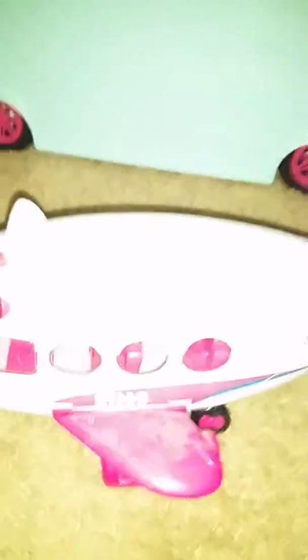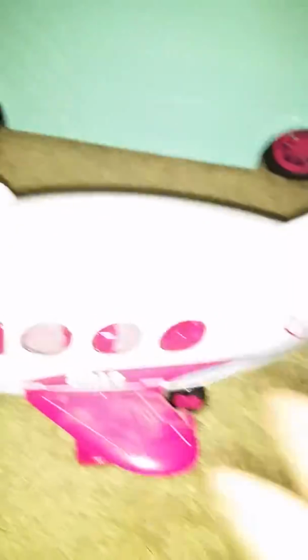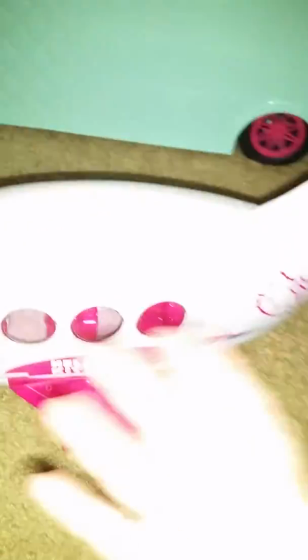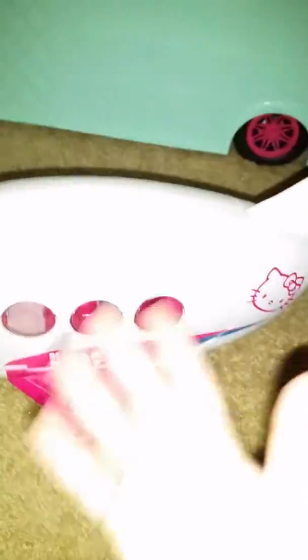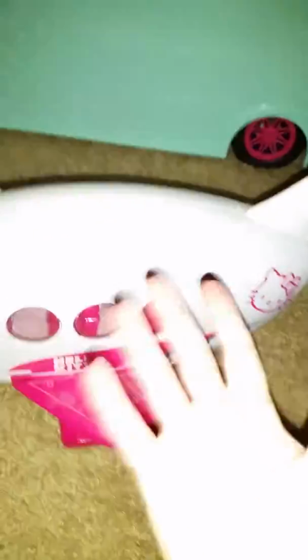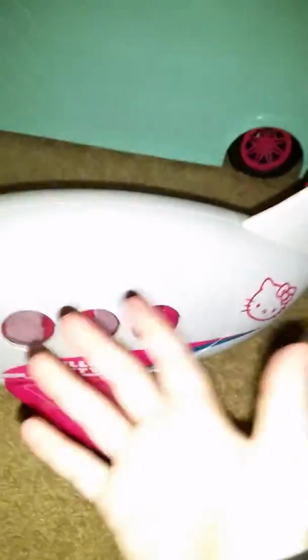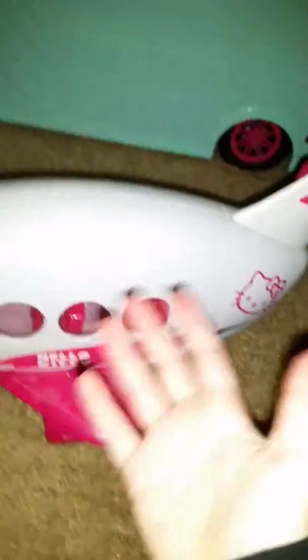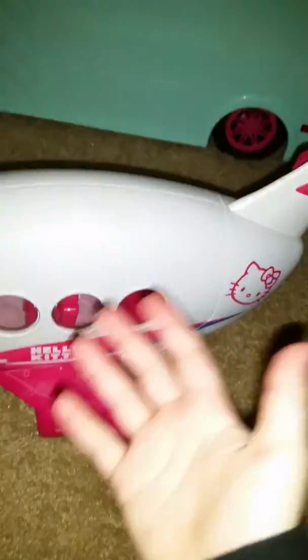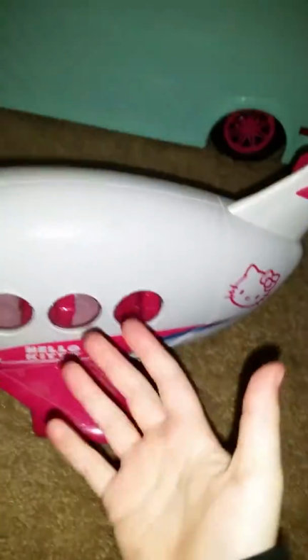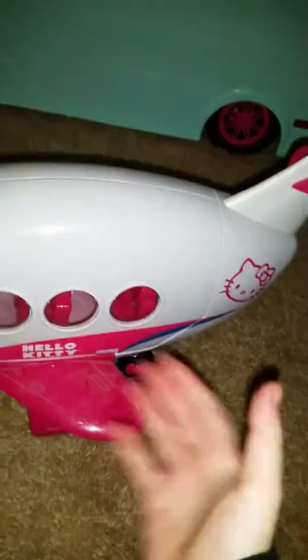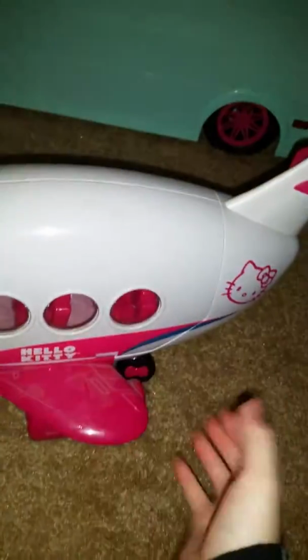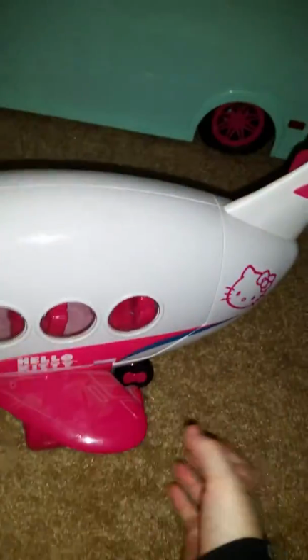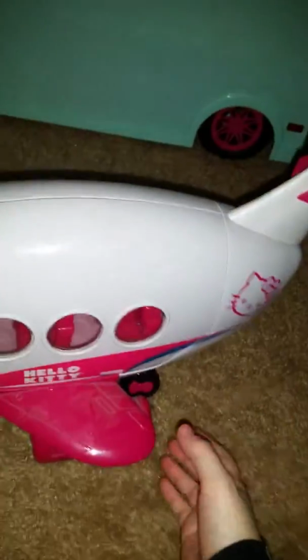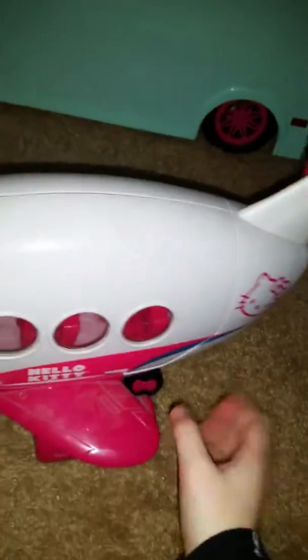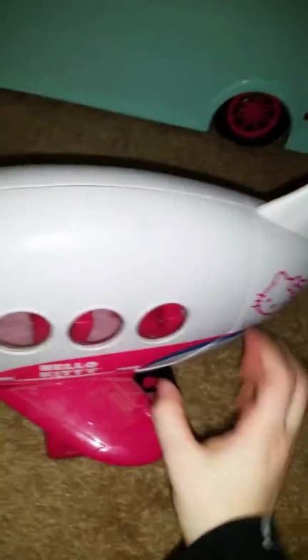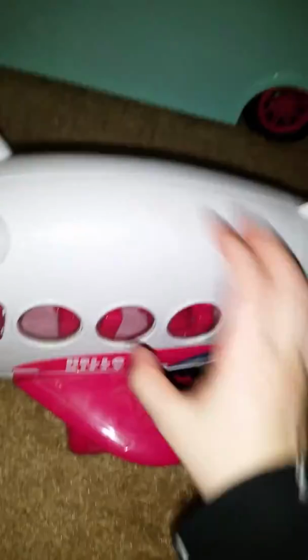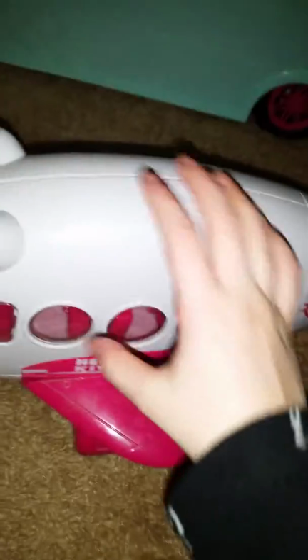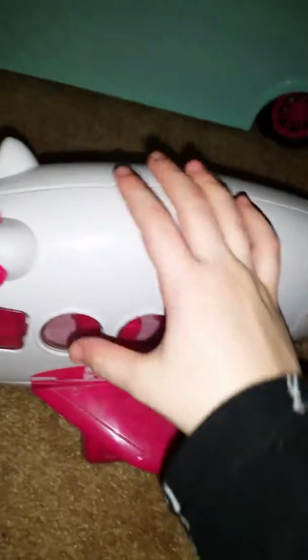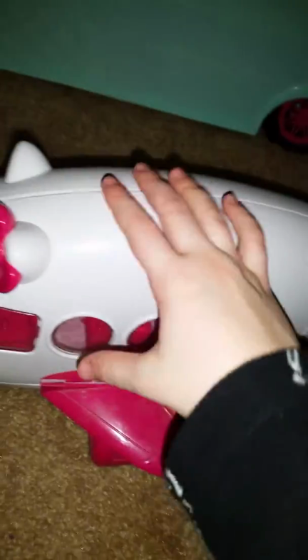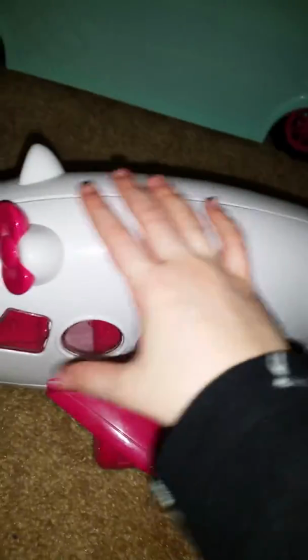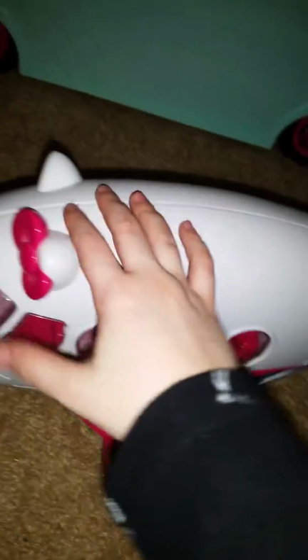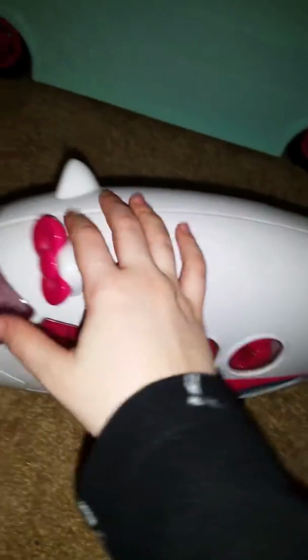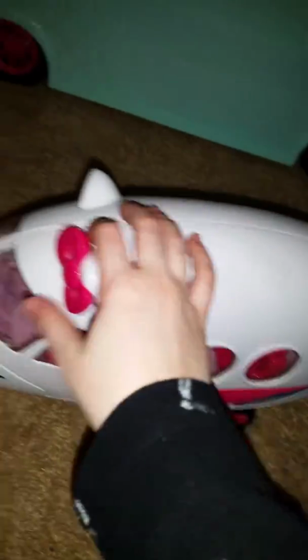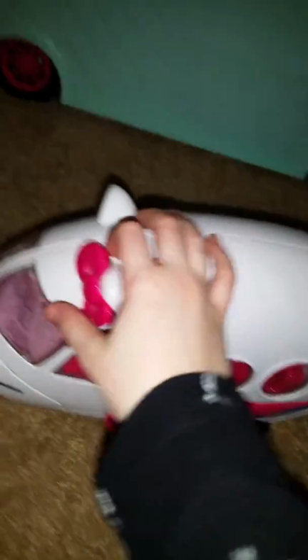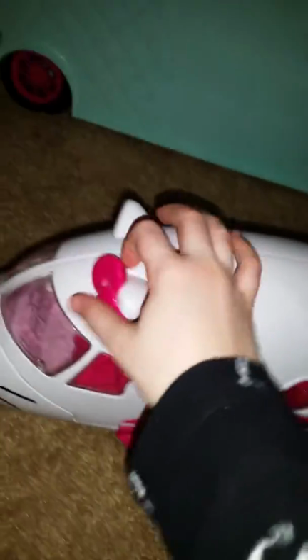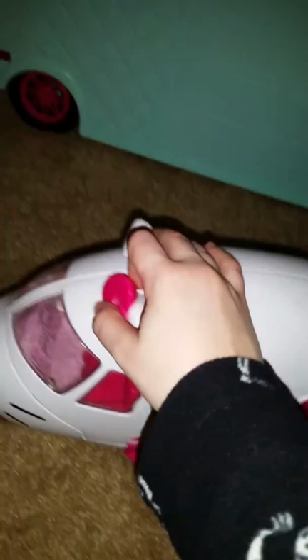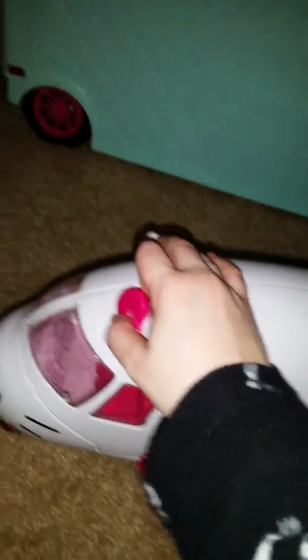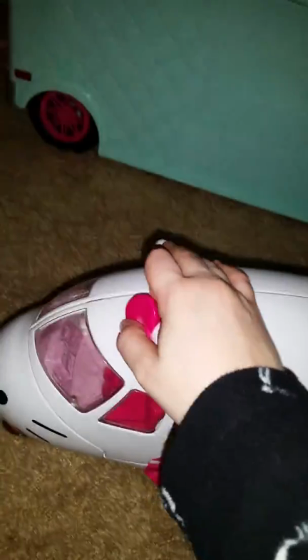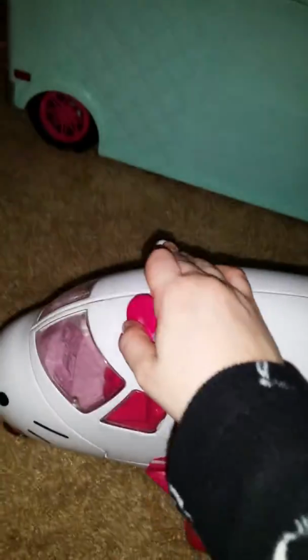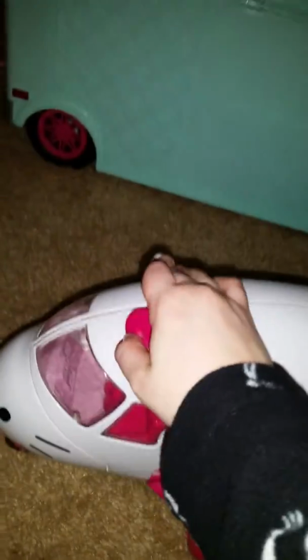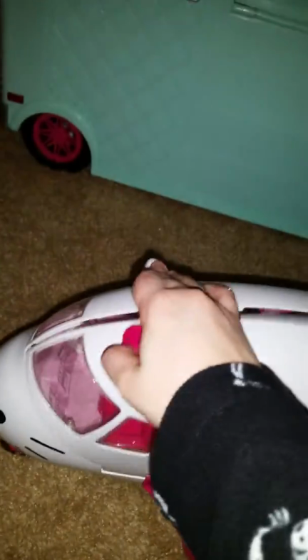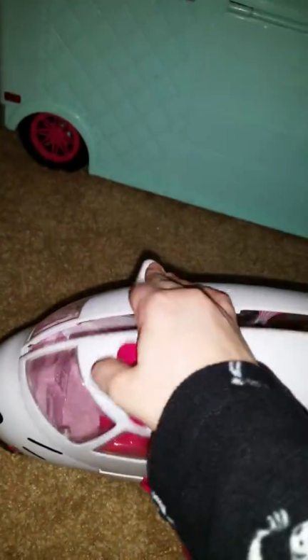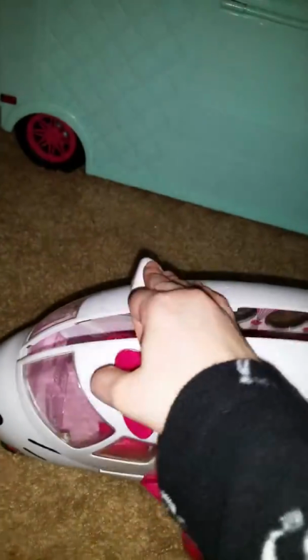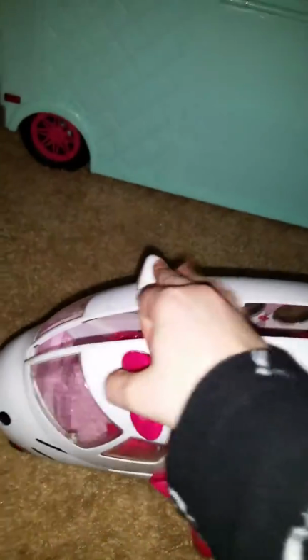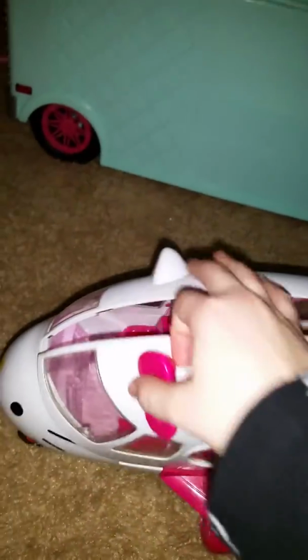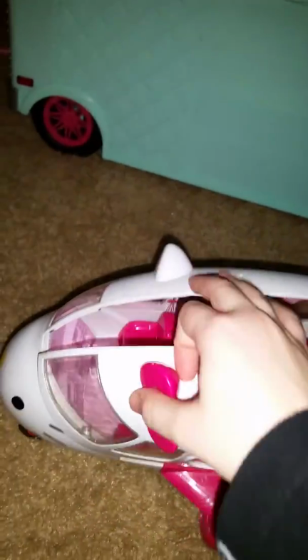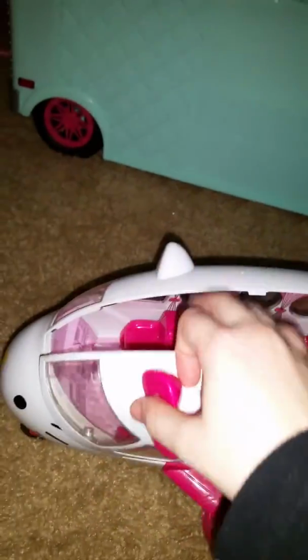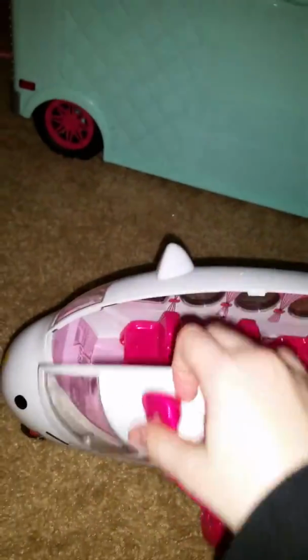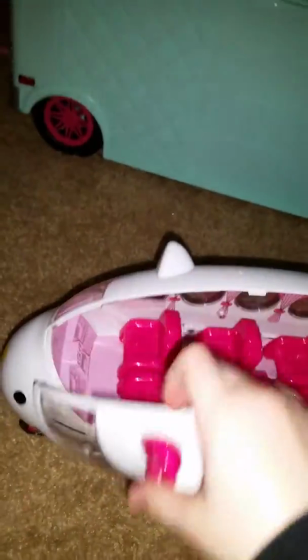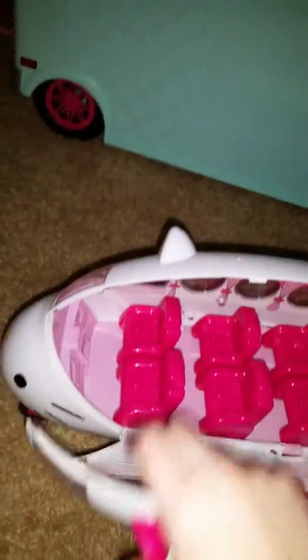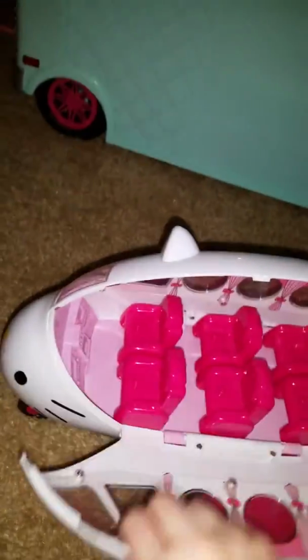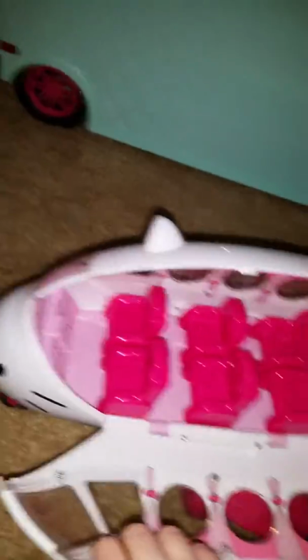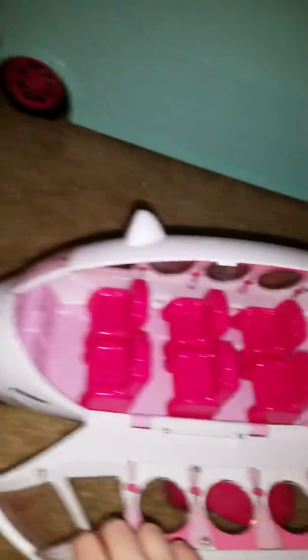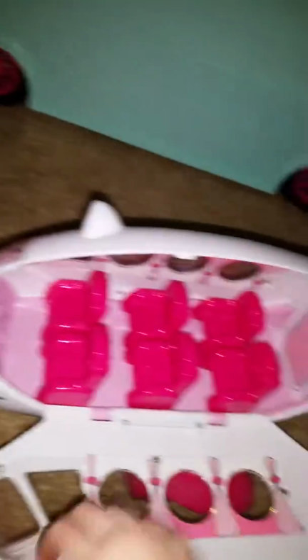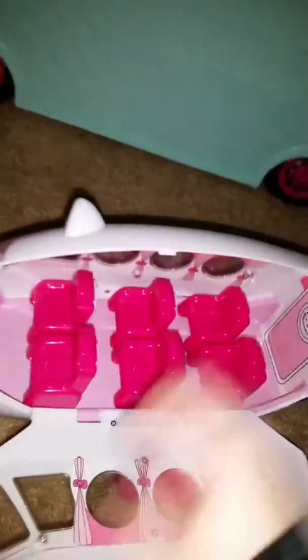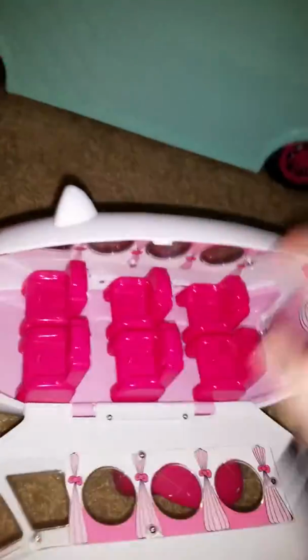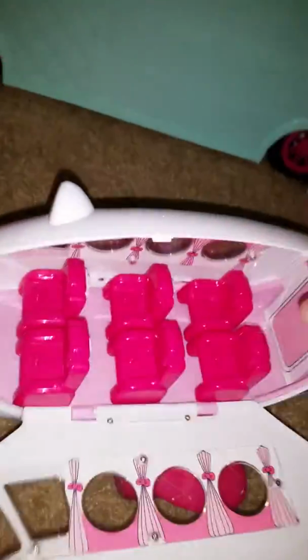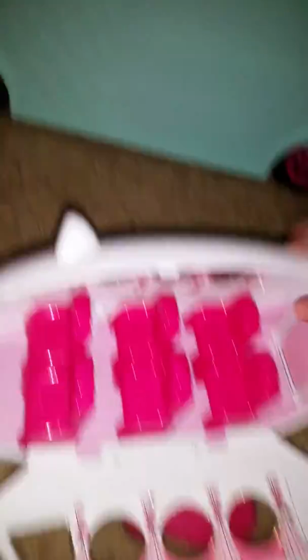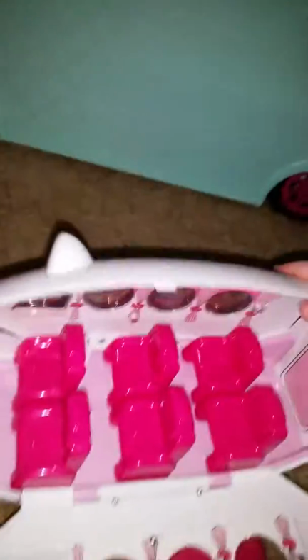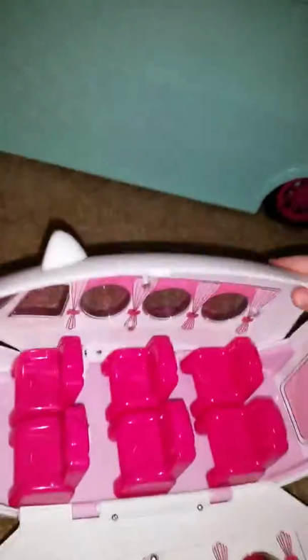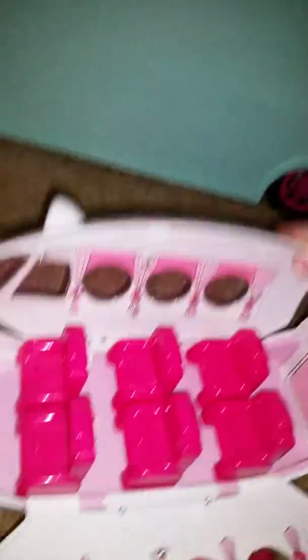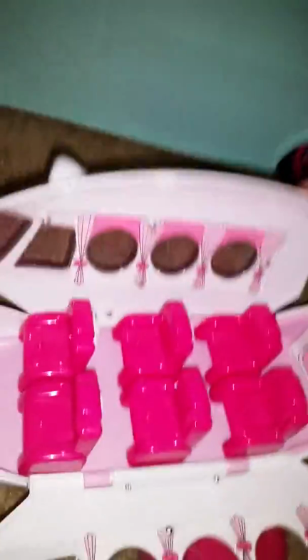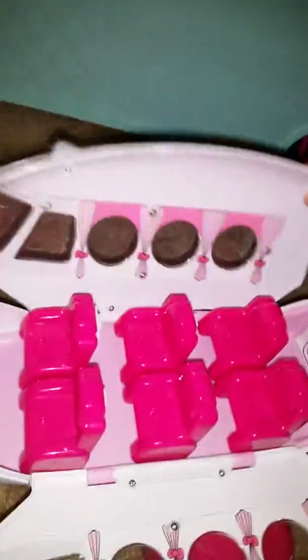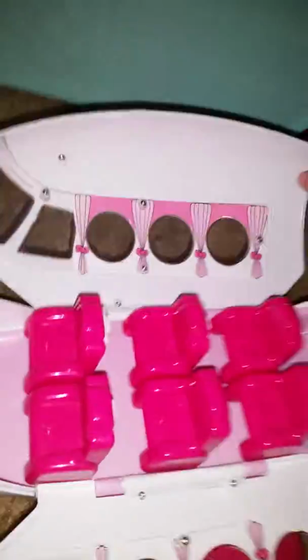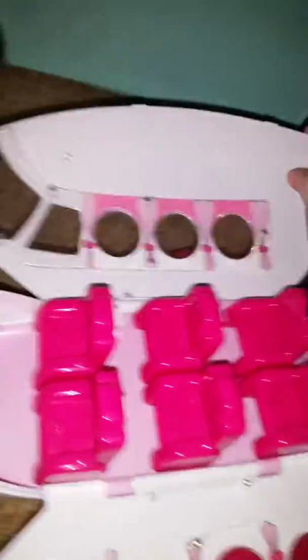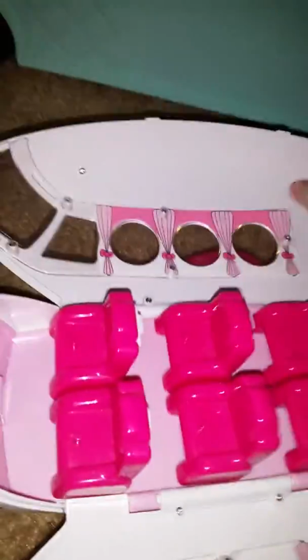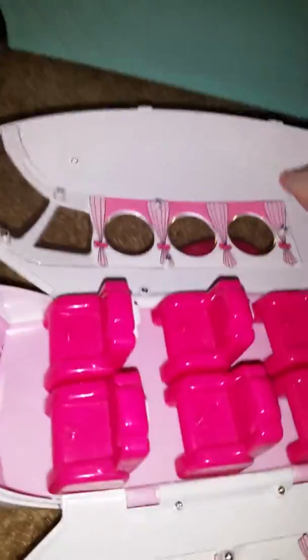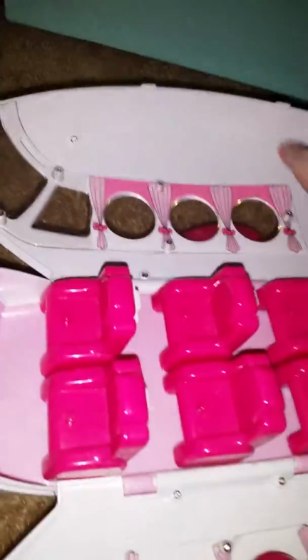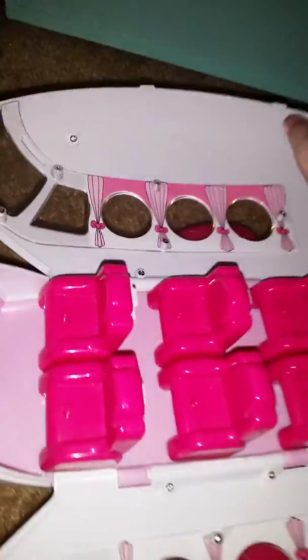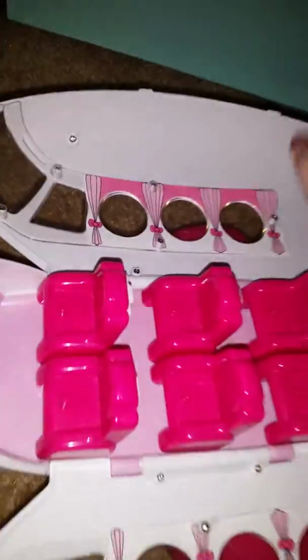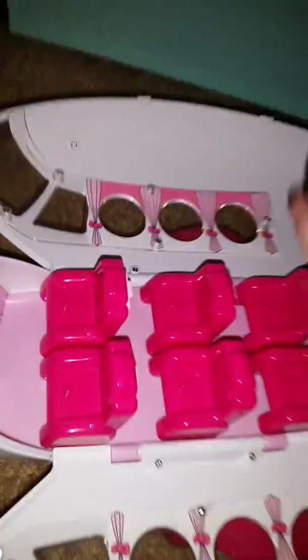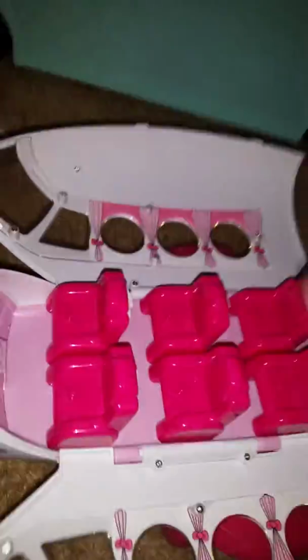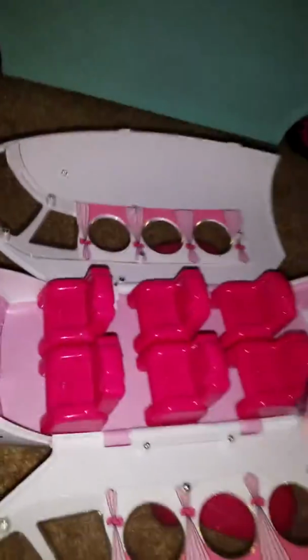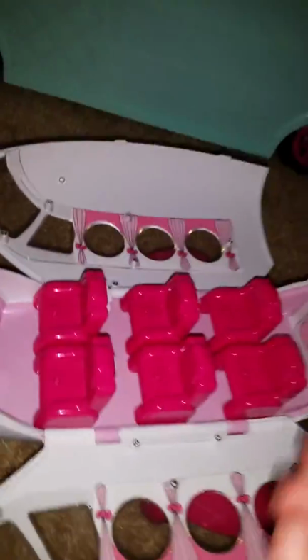Hello, let's check out this Hello Kitty airplane. Let's open it. Wow, there's so many seats.